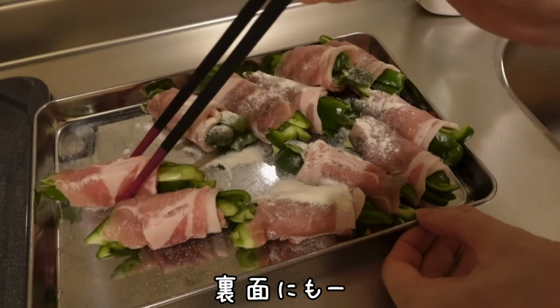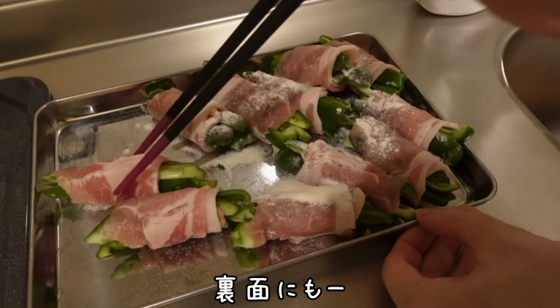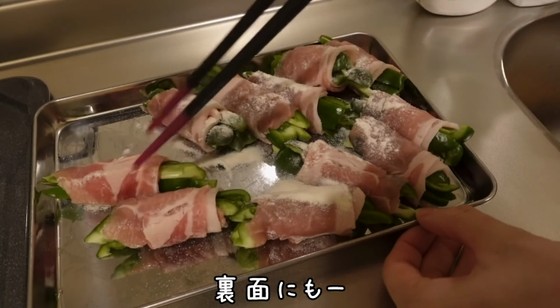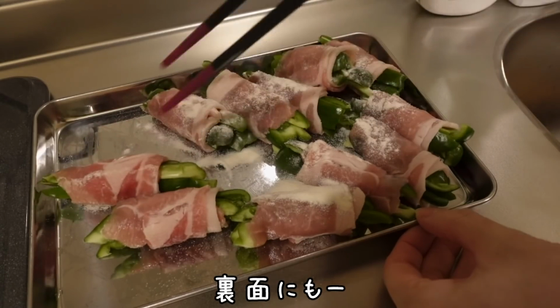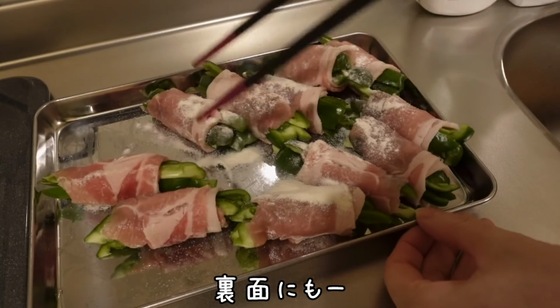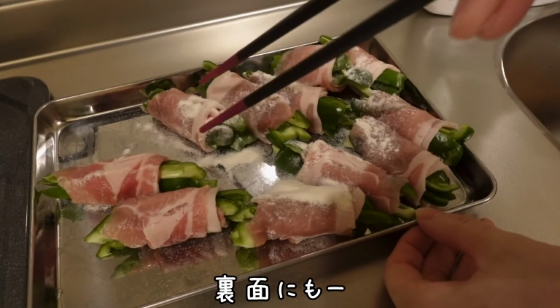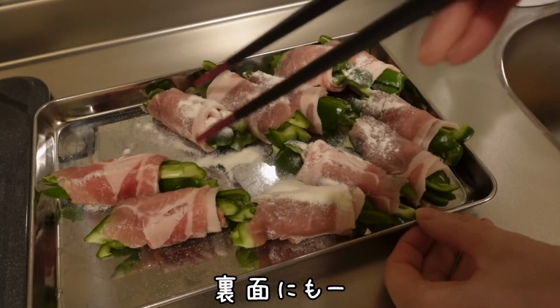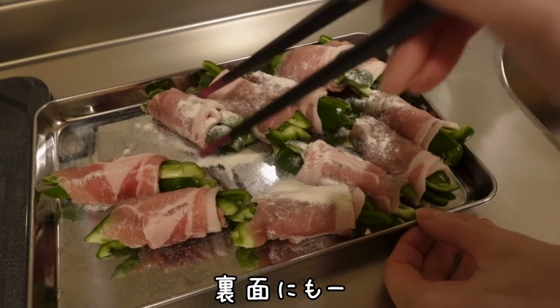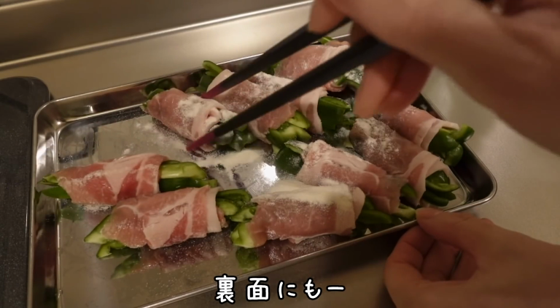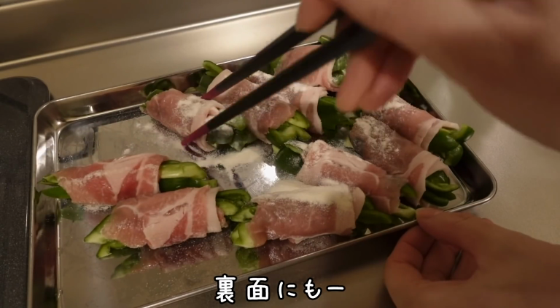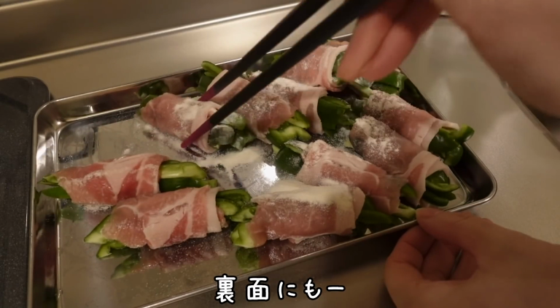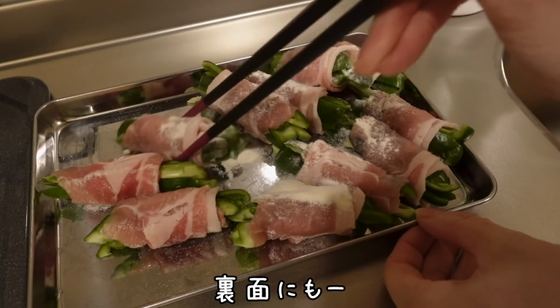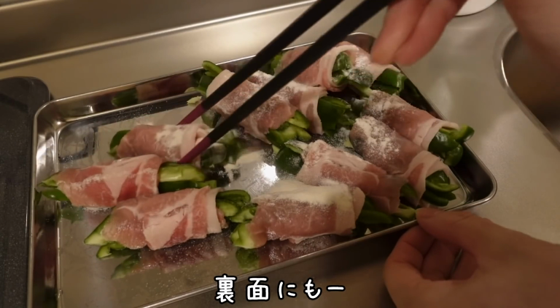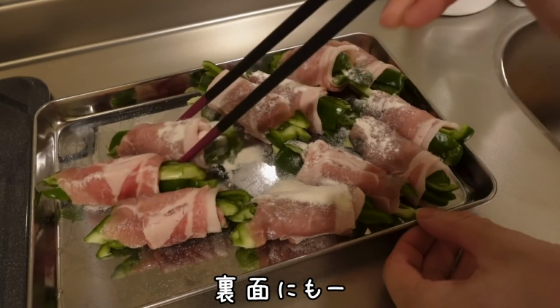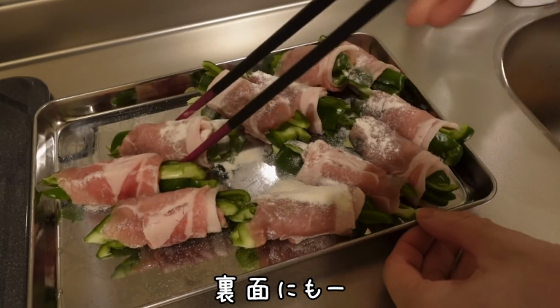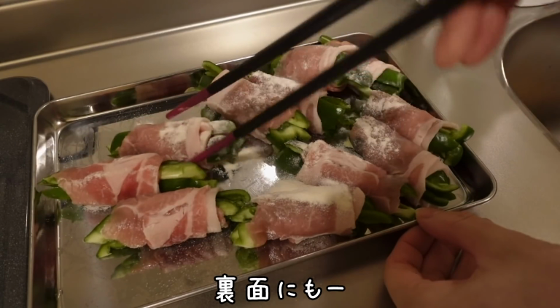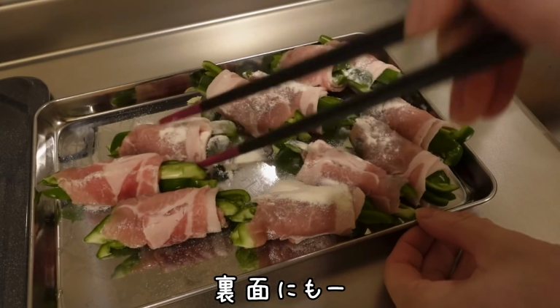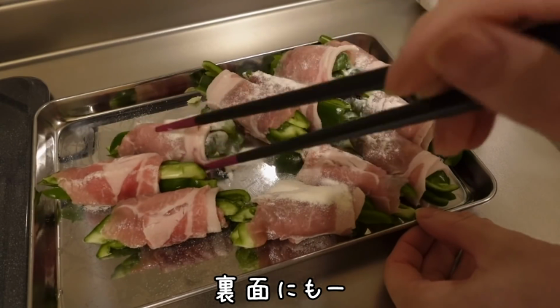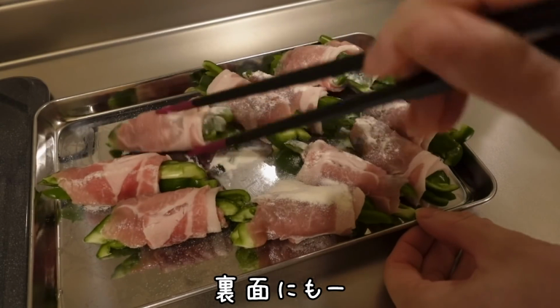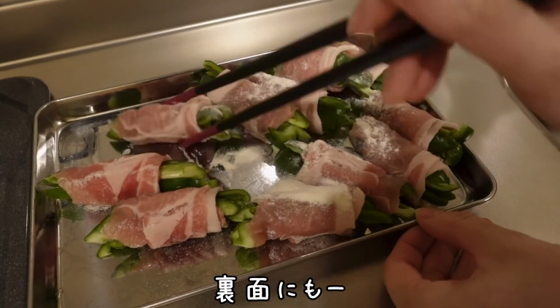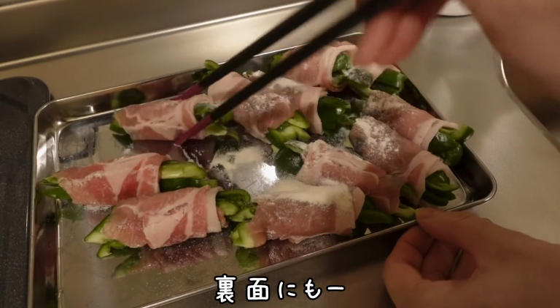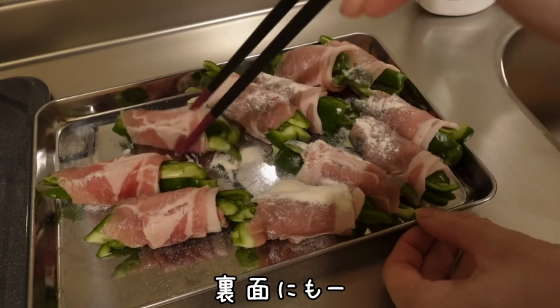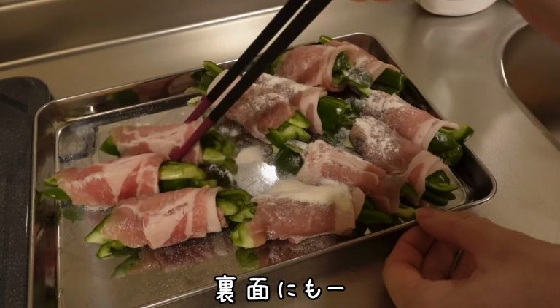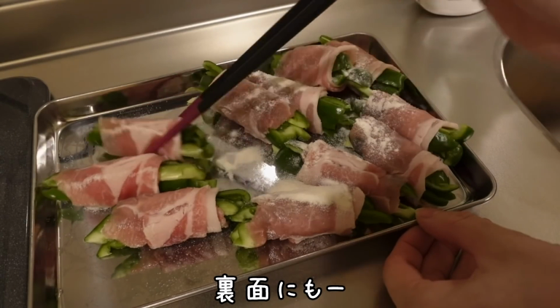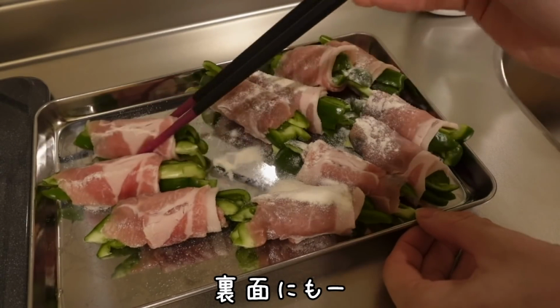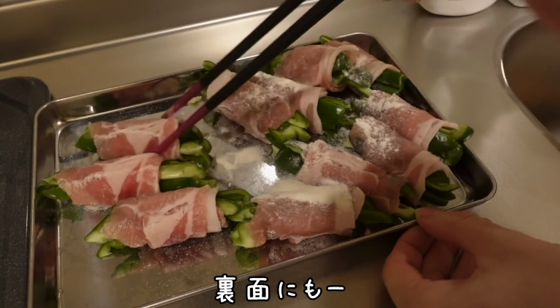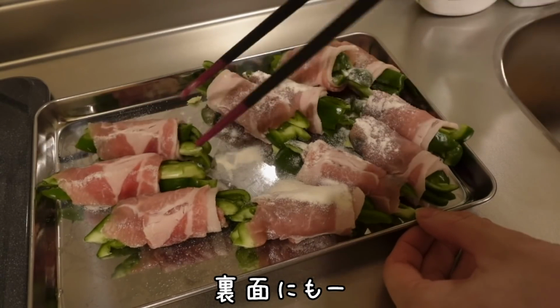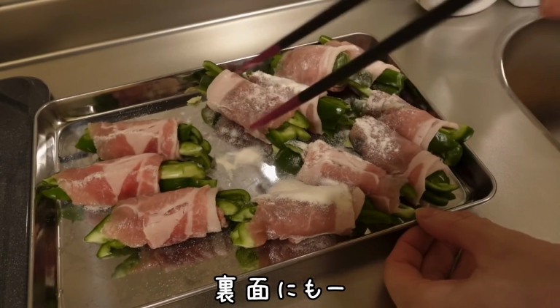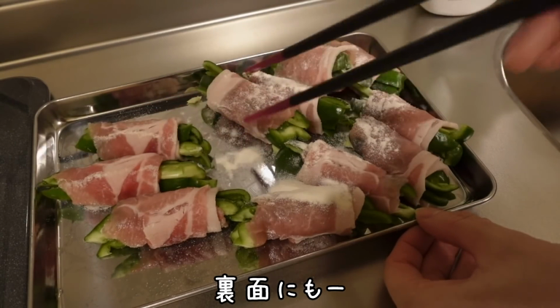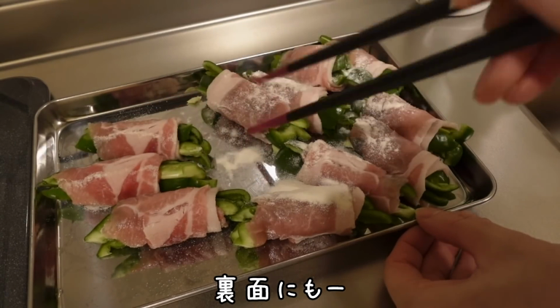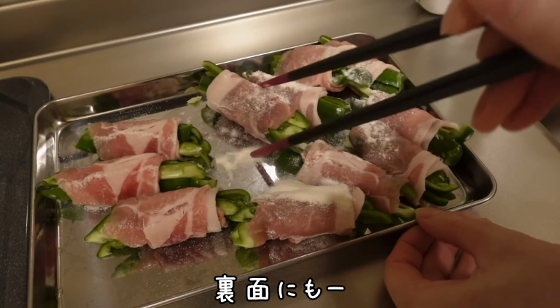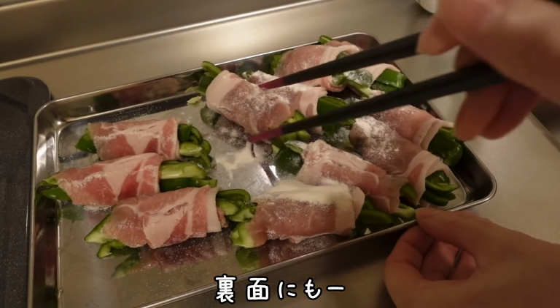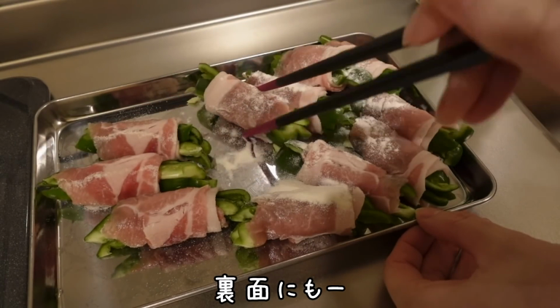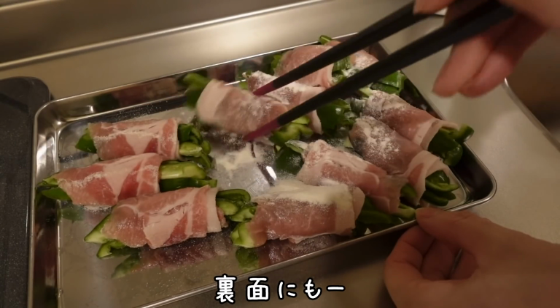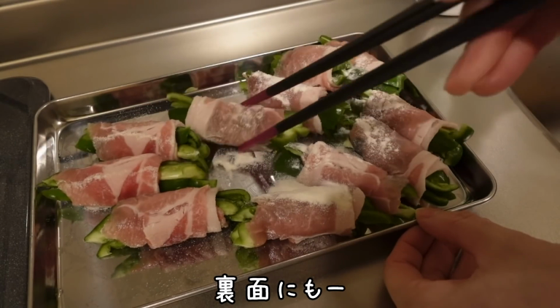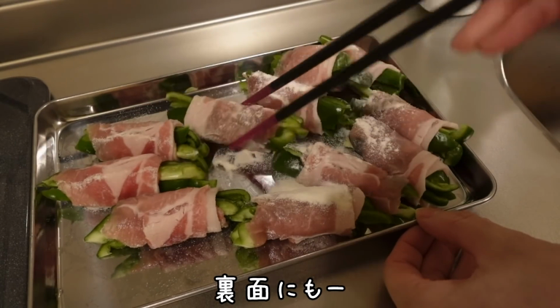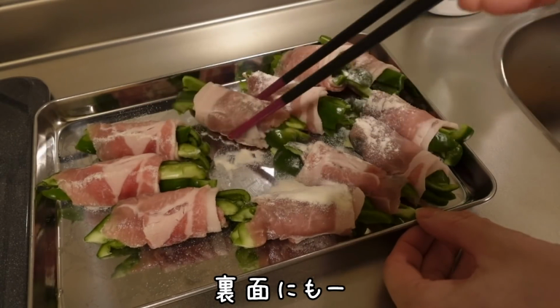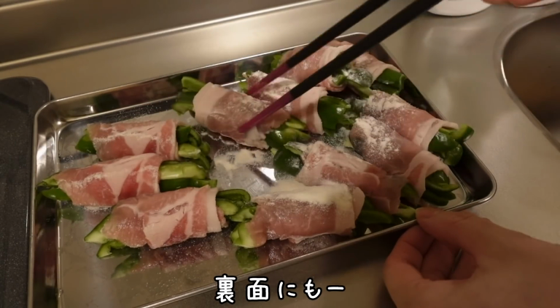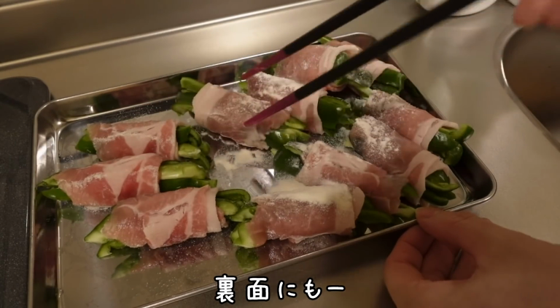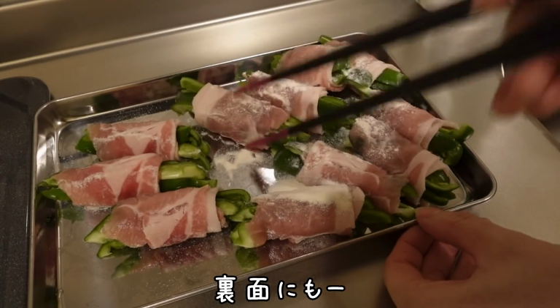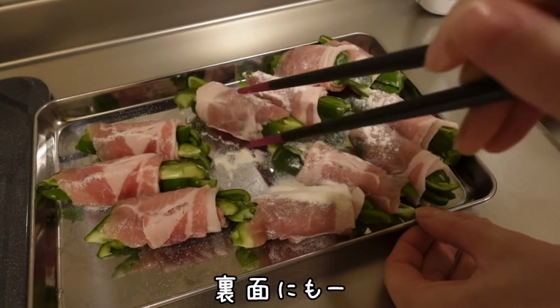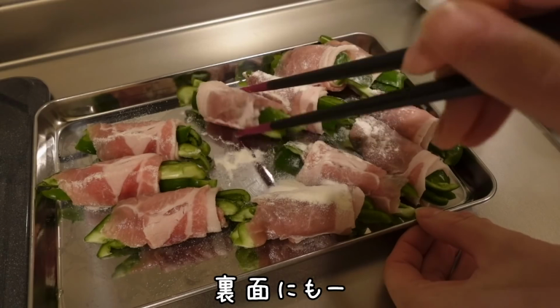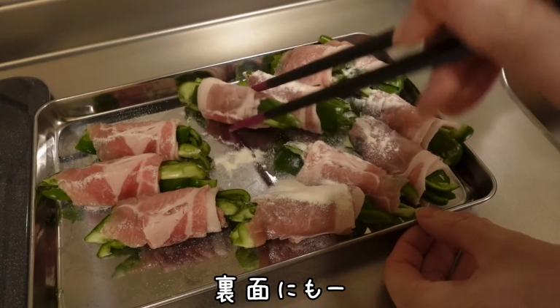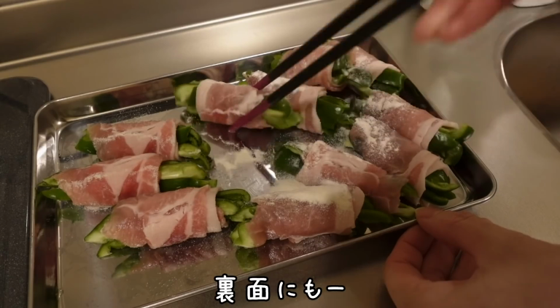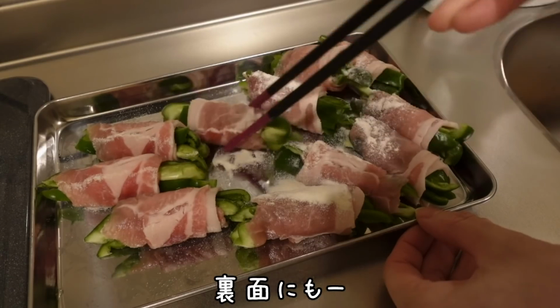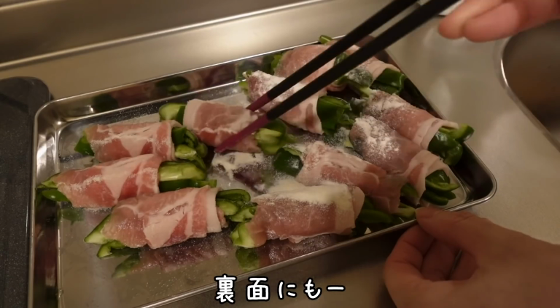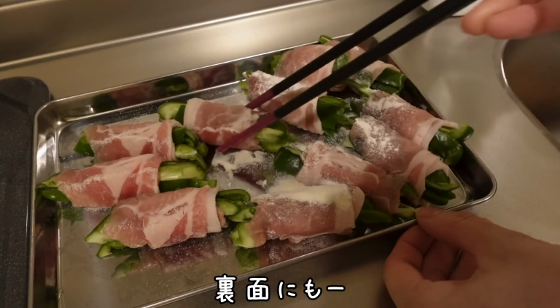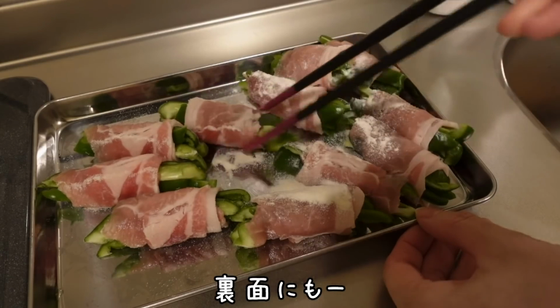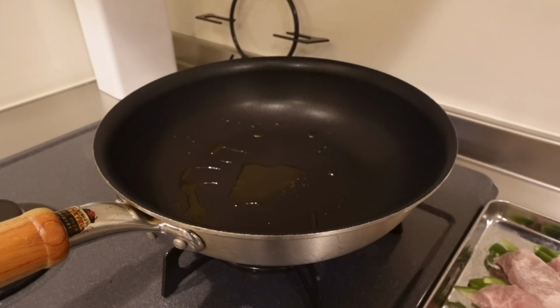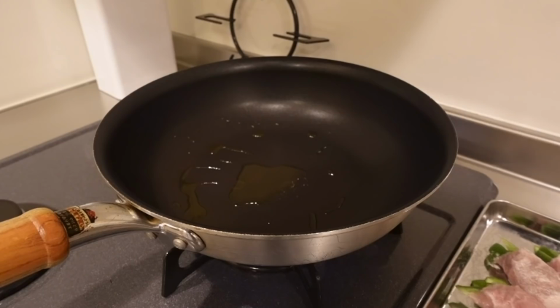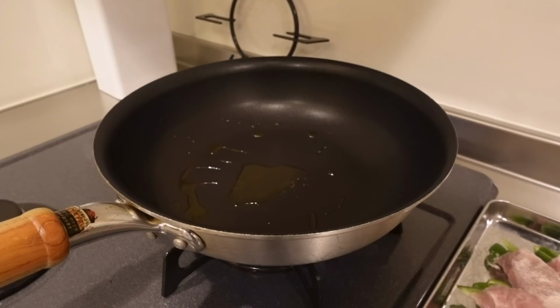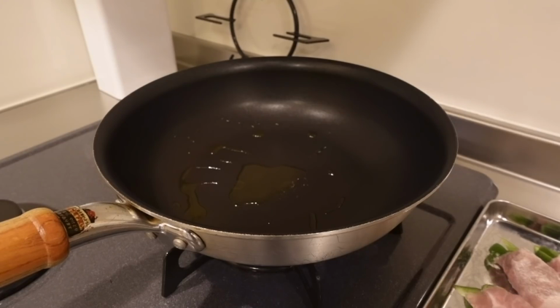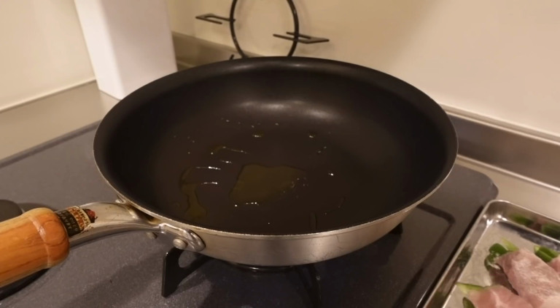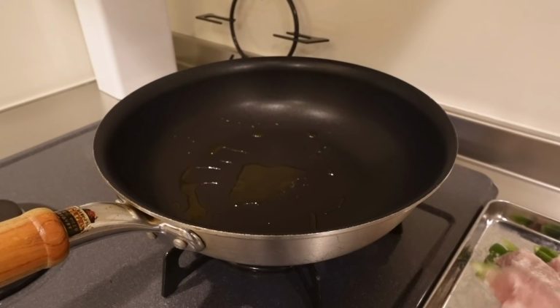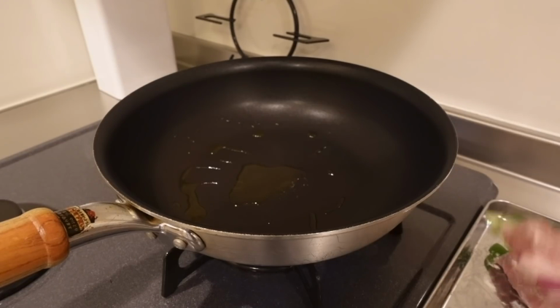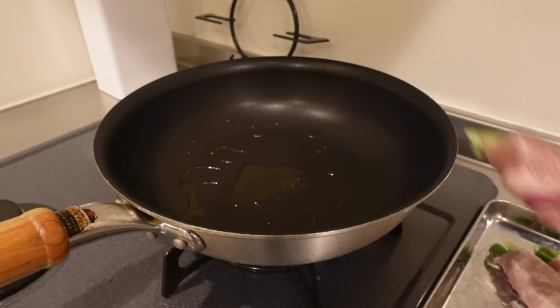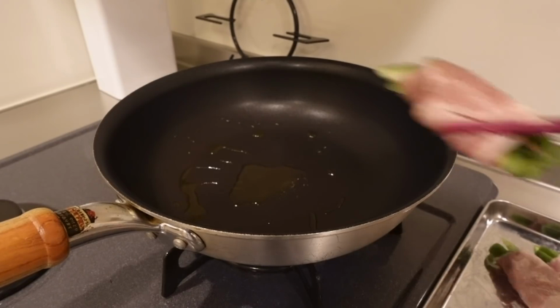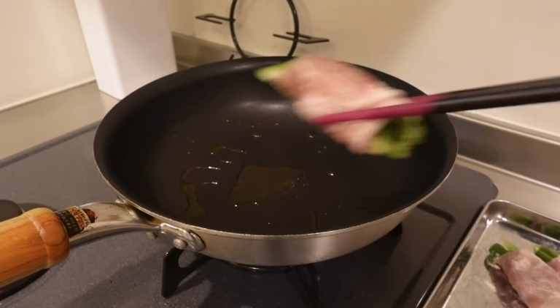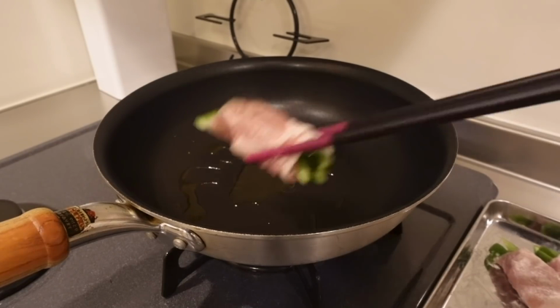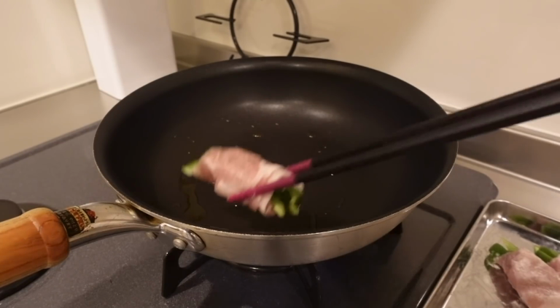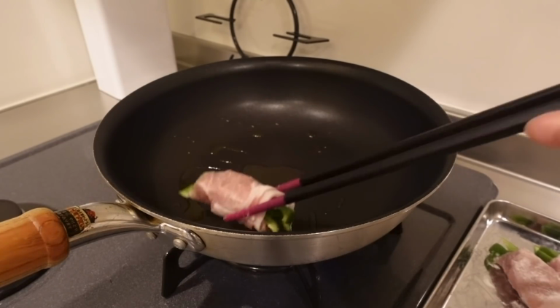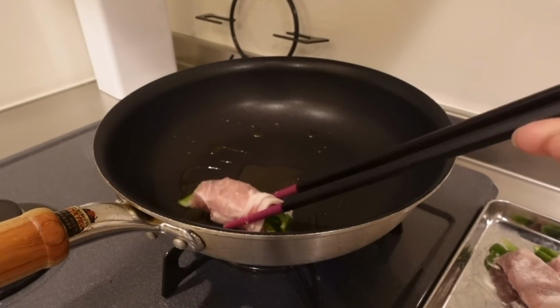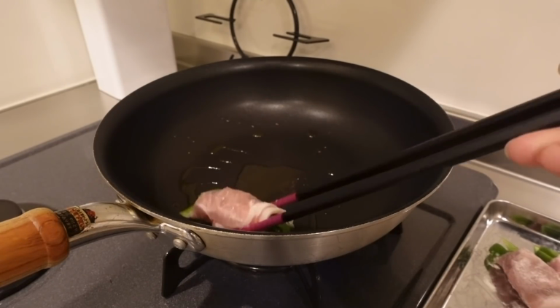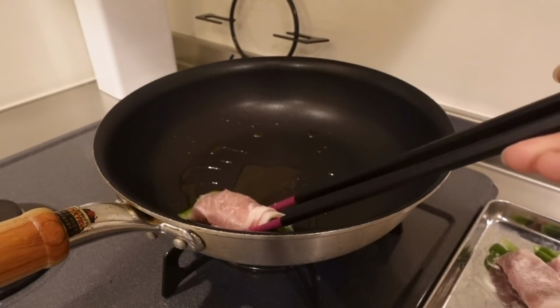This is good! I hope the ingredients are good!